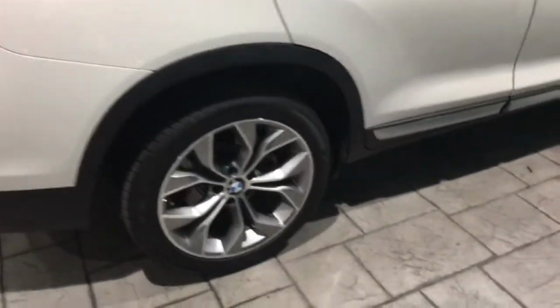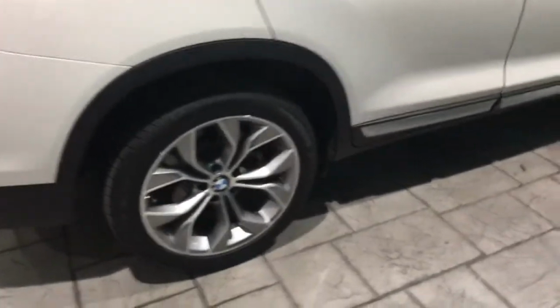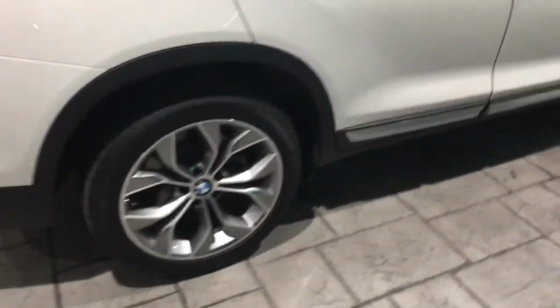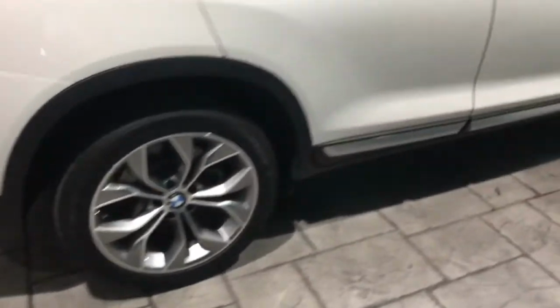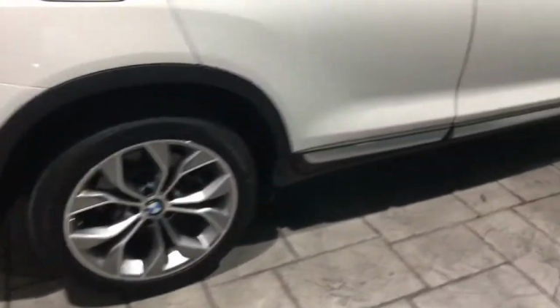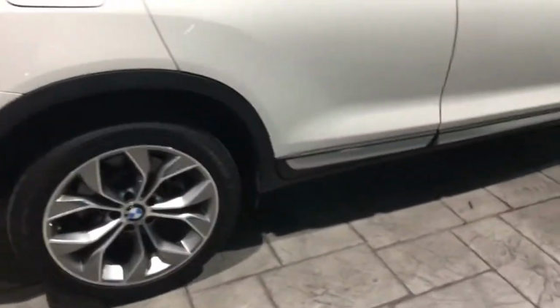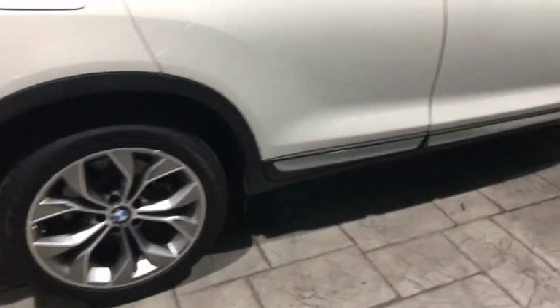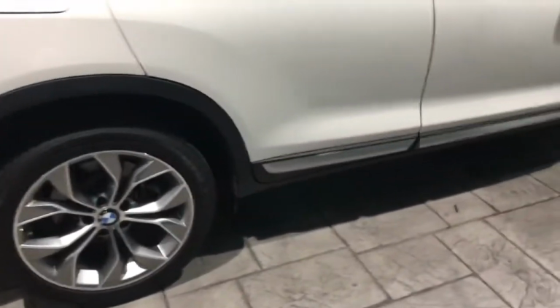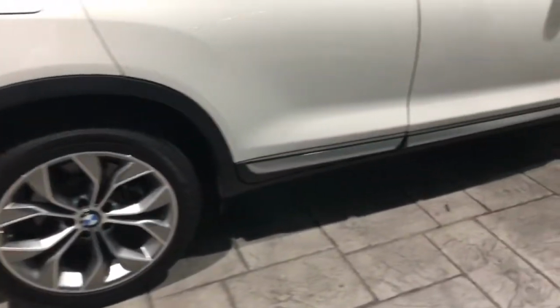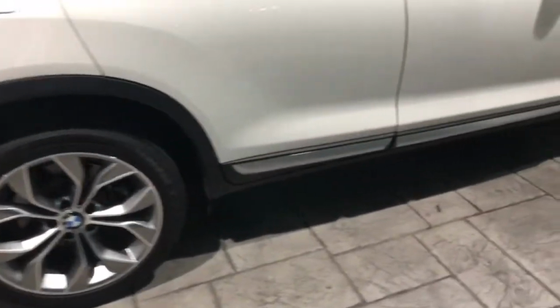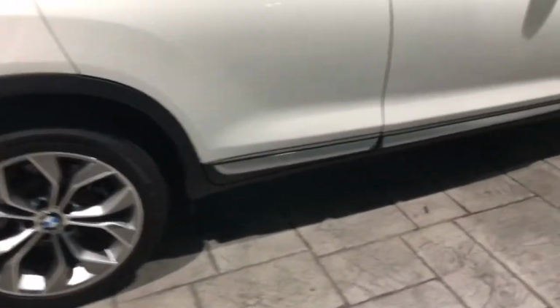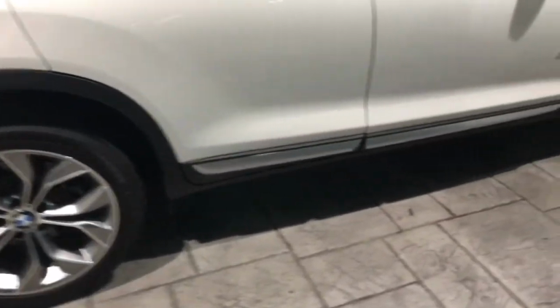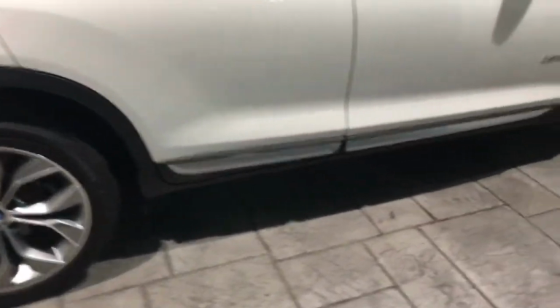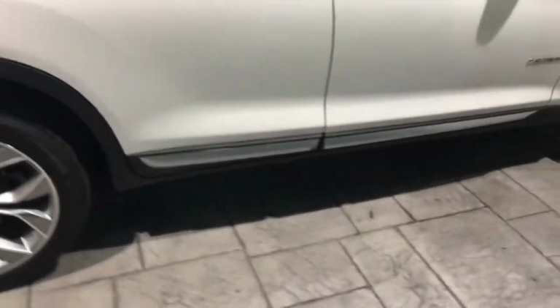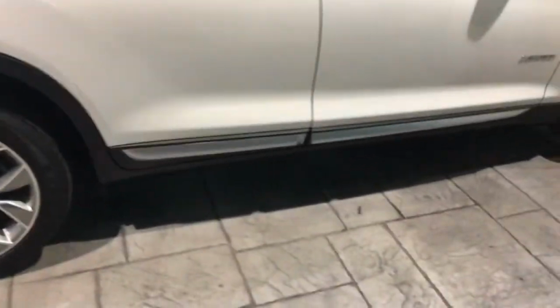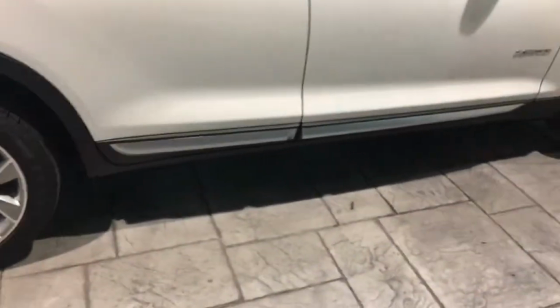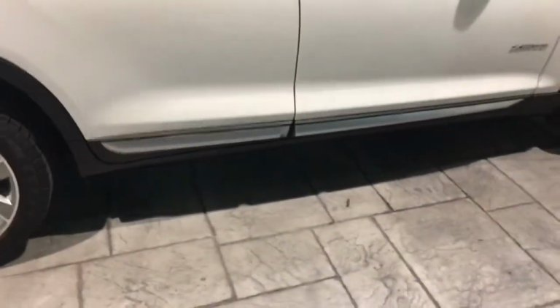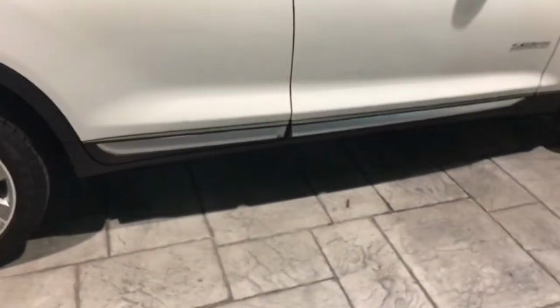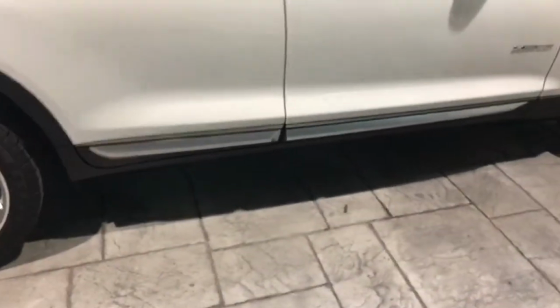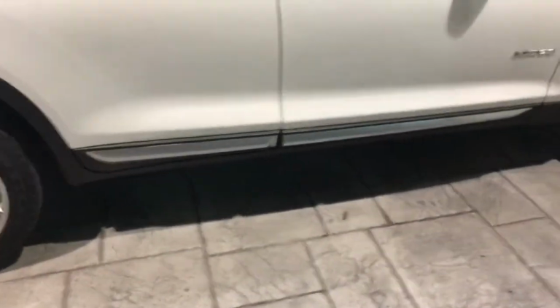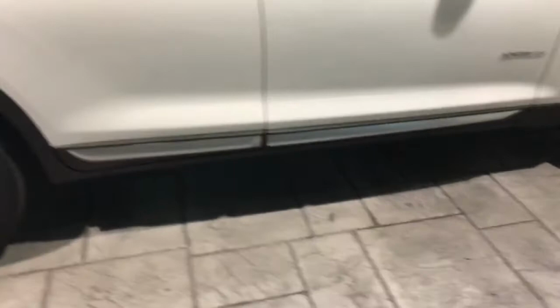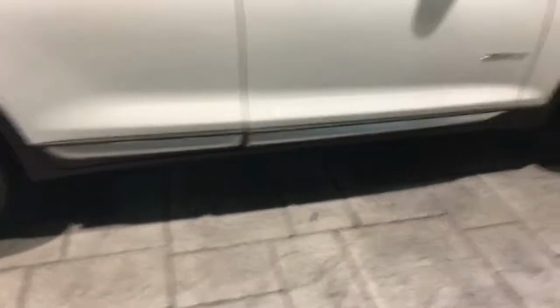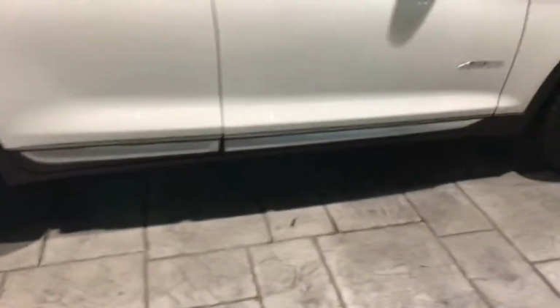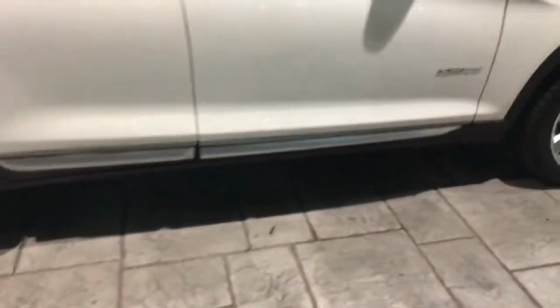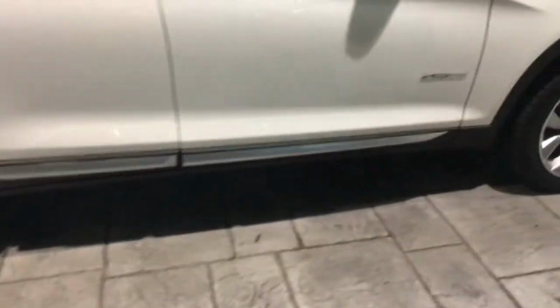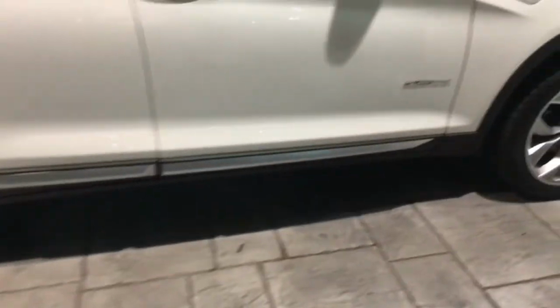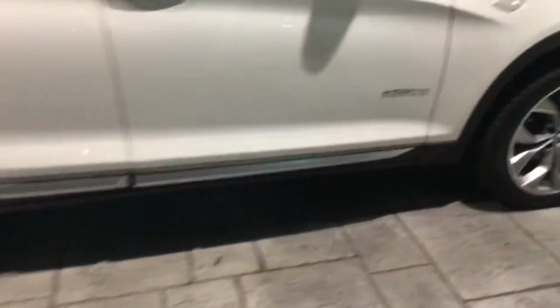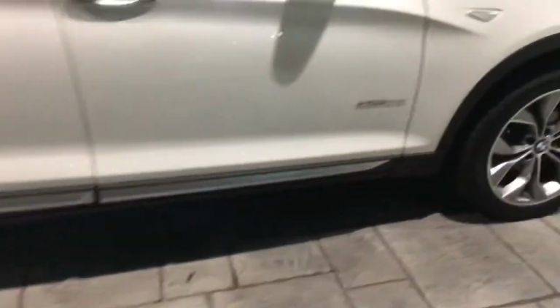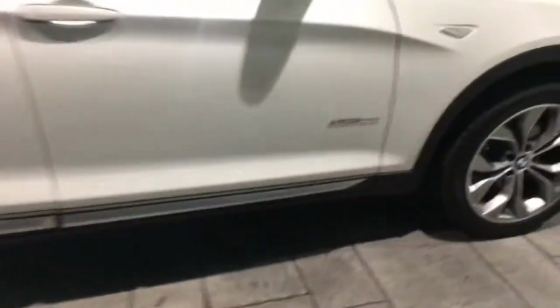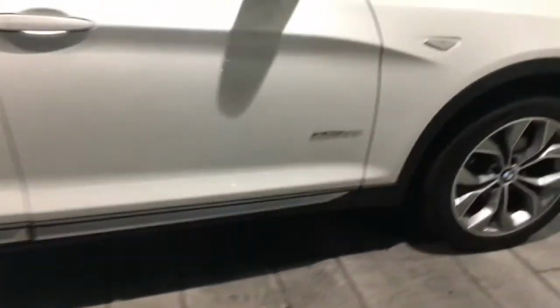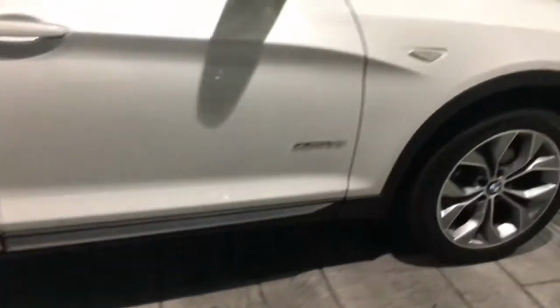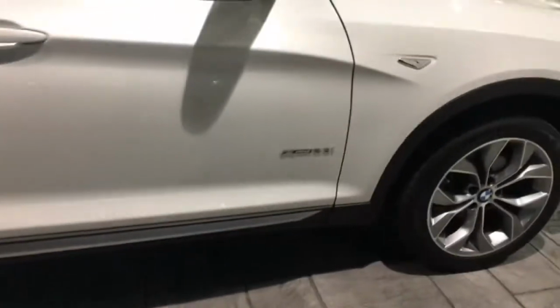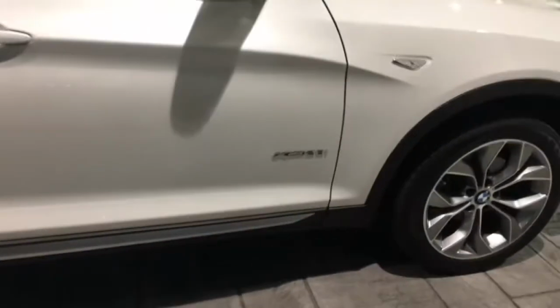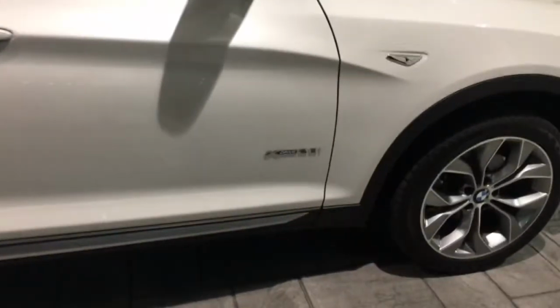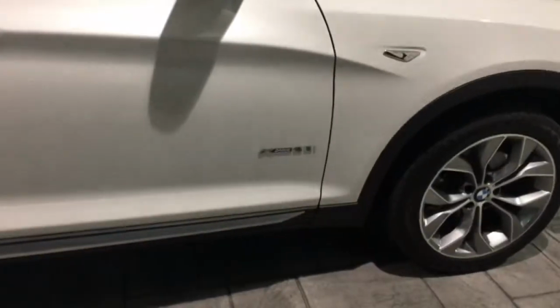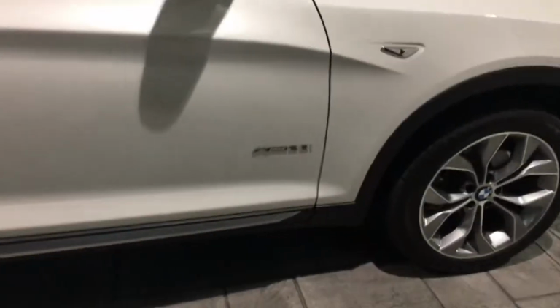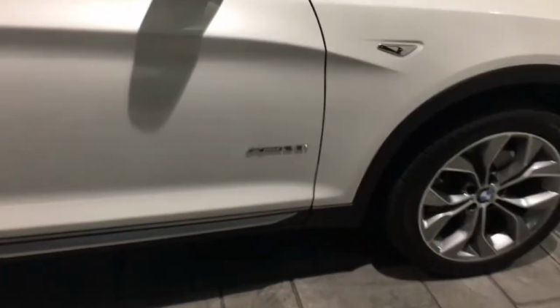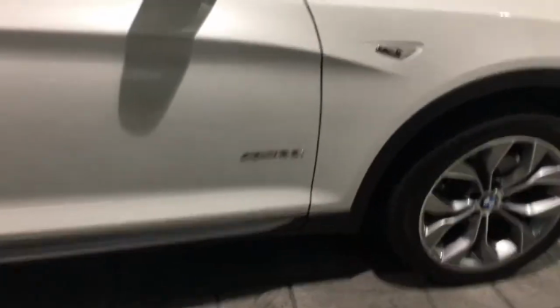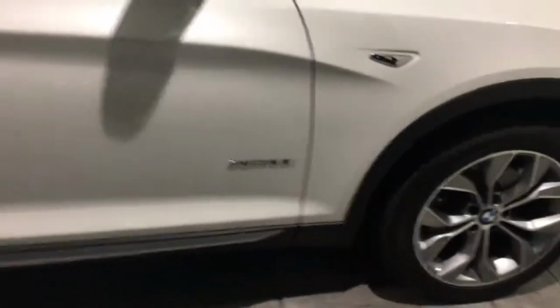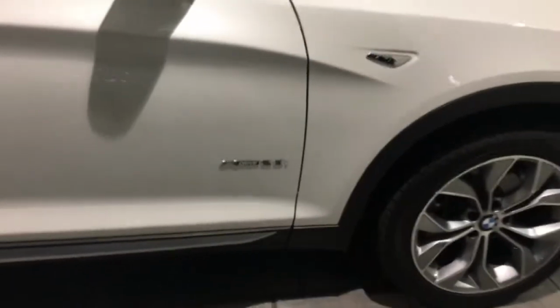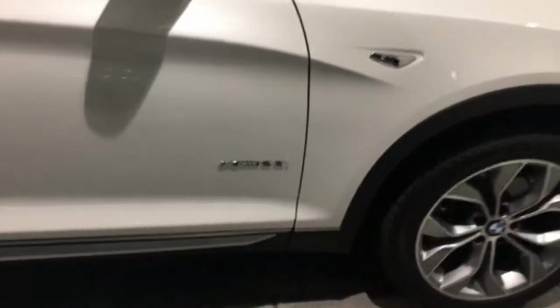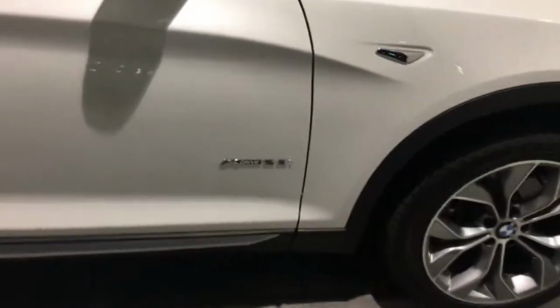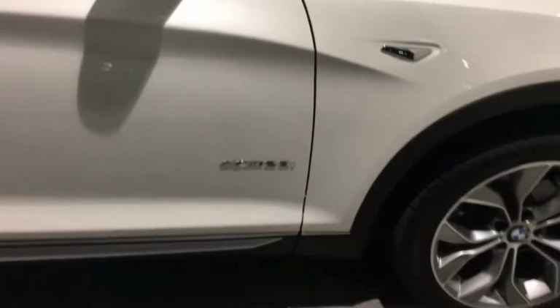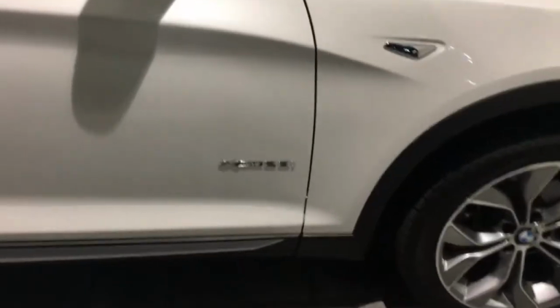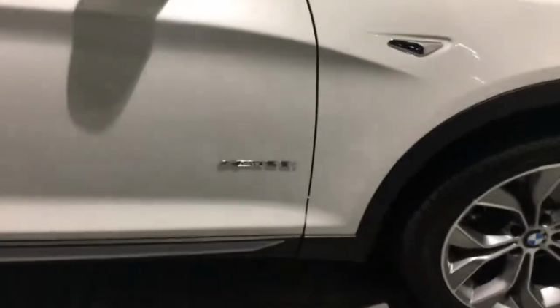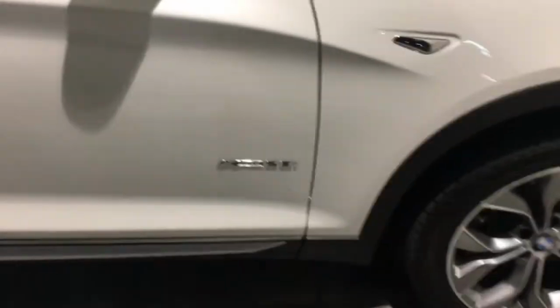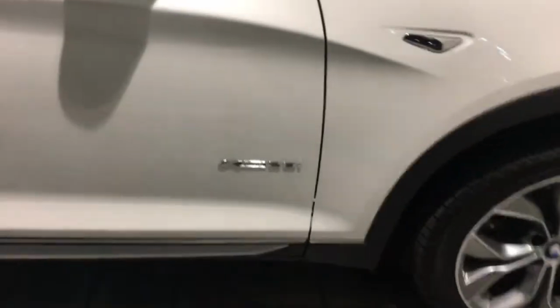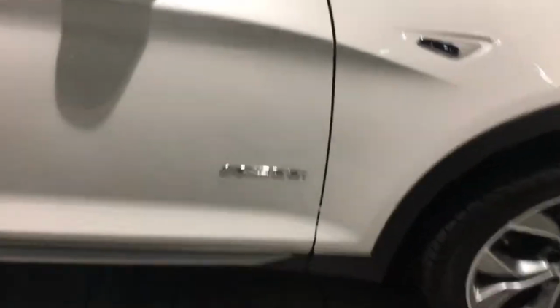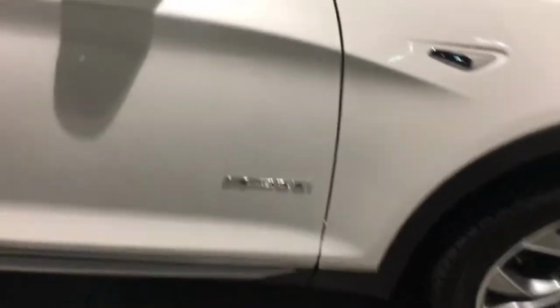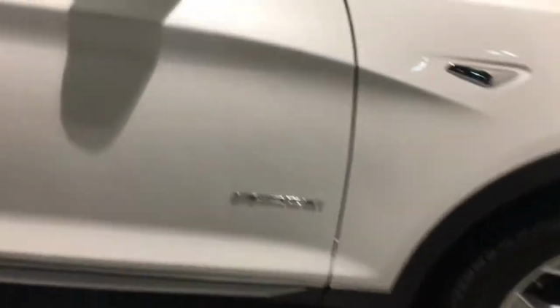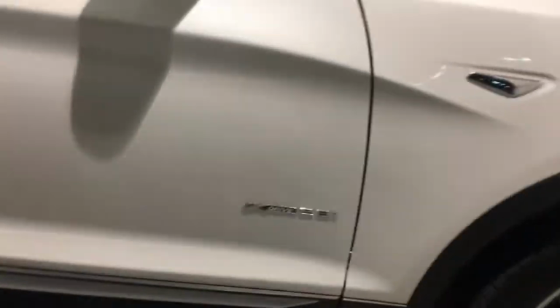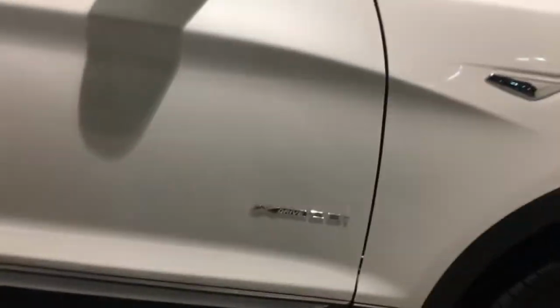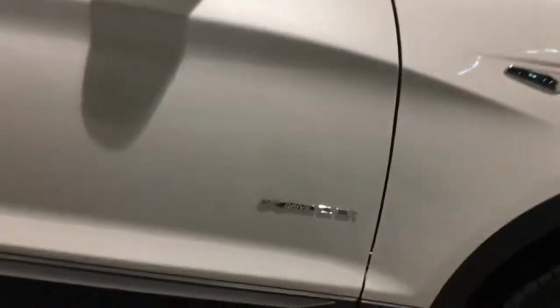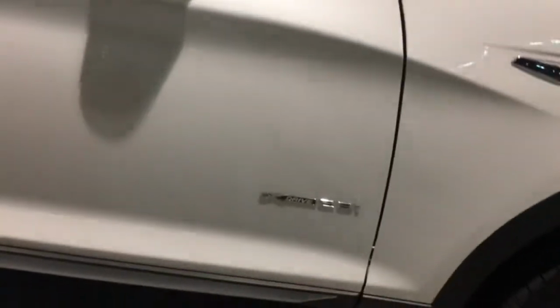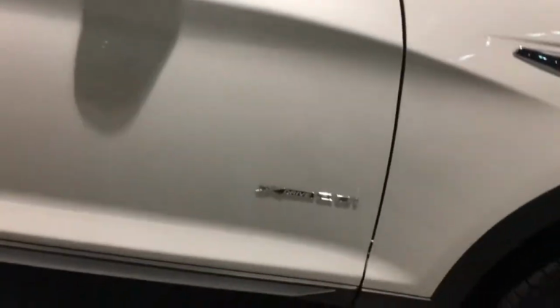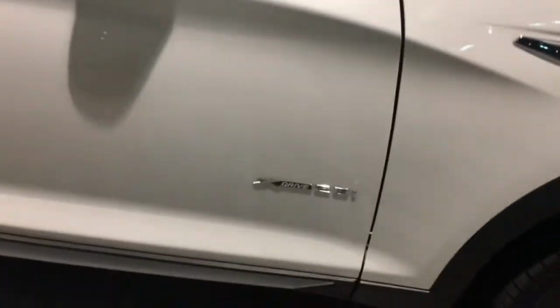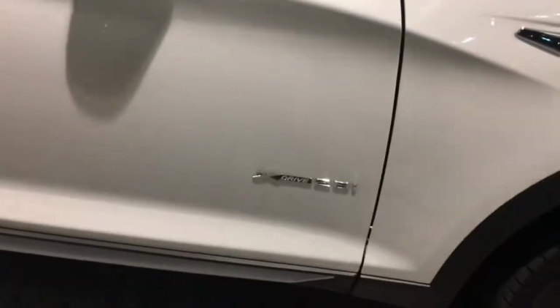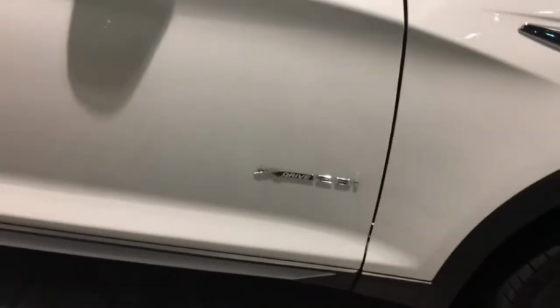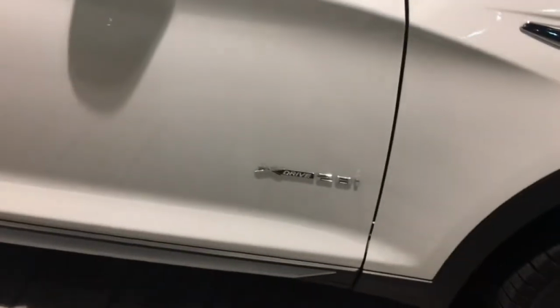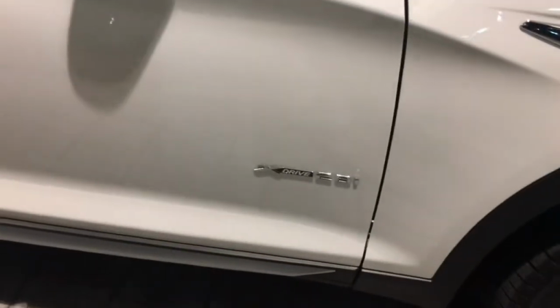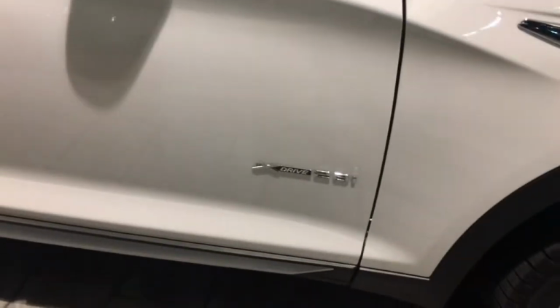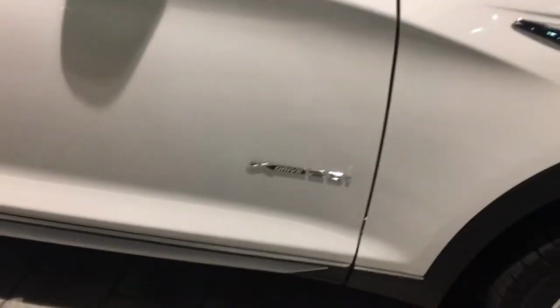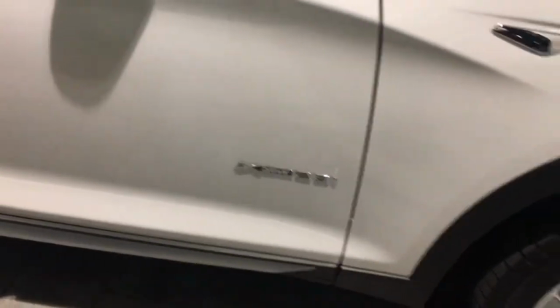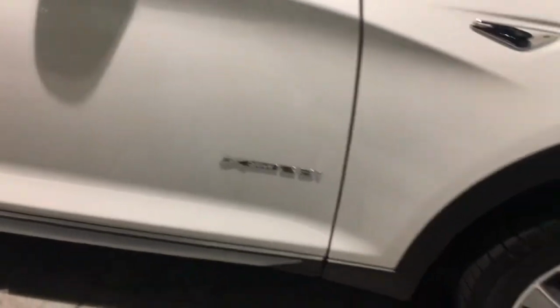This is an xDrive 28i model. It's going to be a two-liter four-cylinder with BMW's all-wheel drive system.